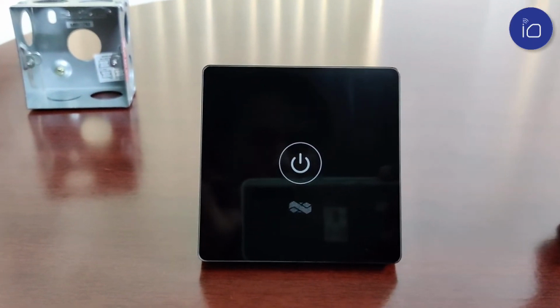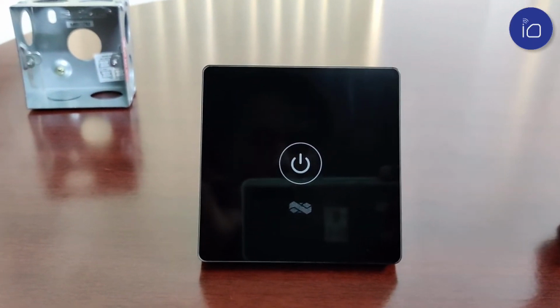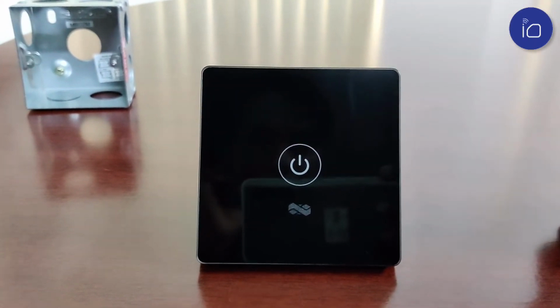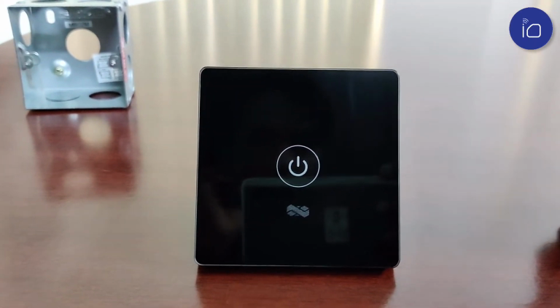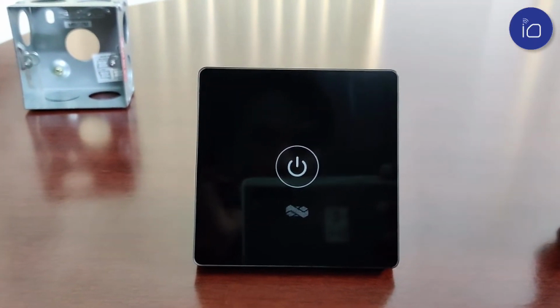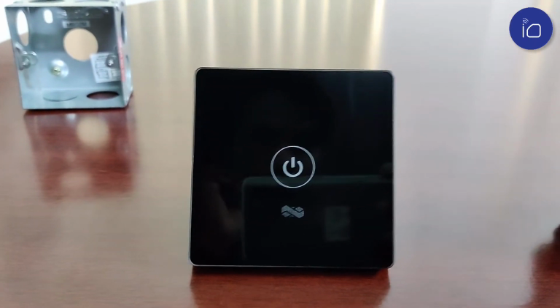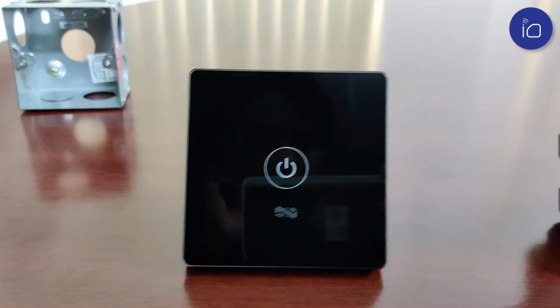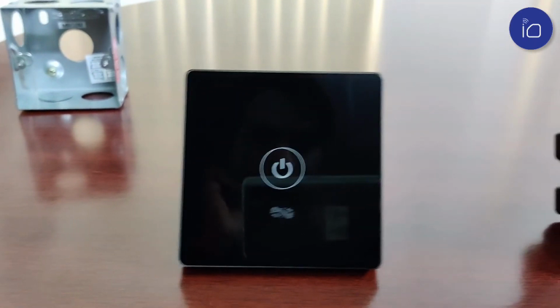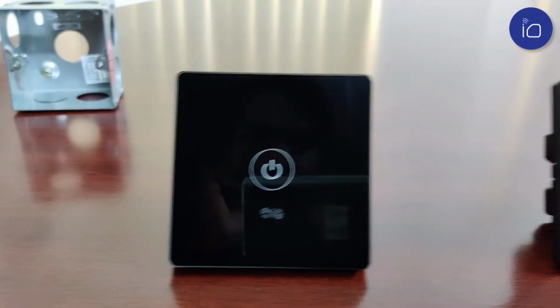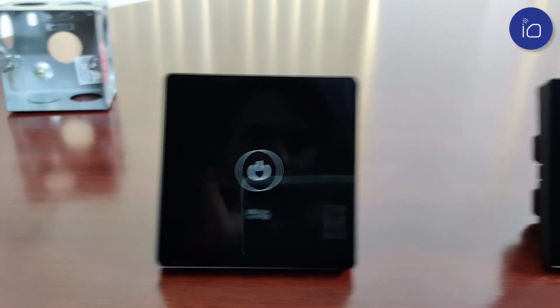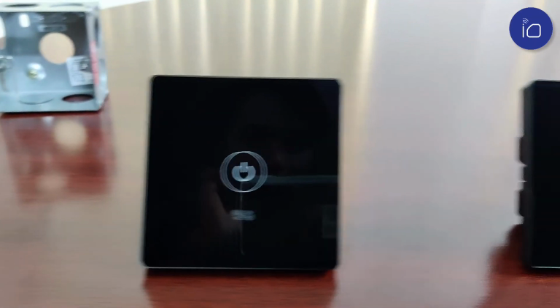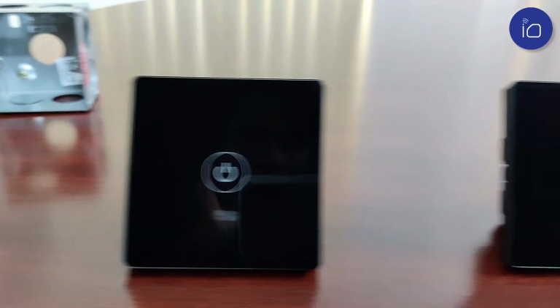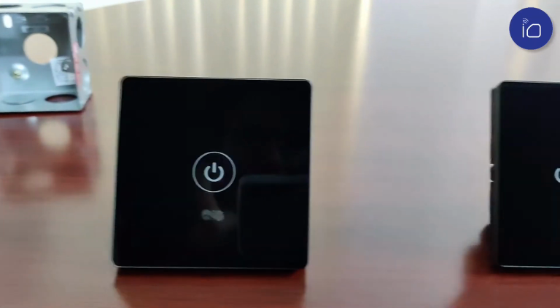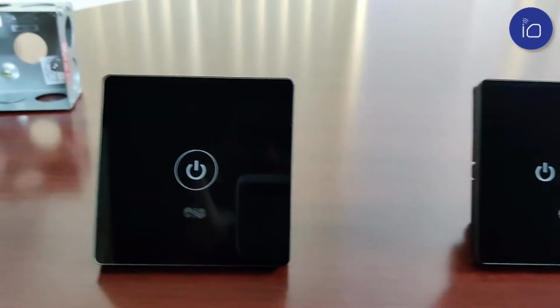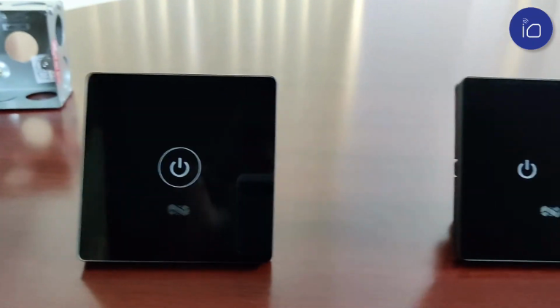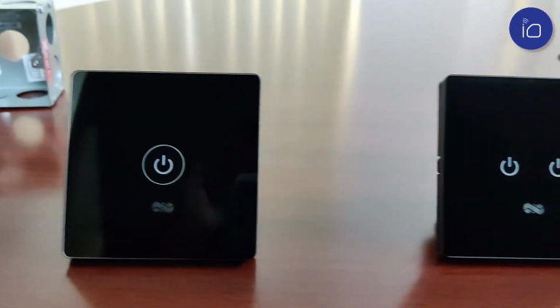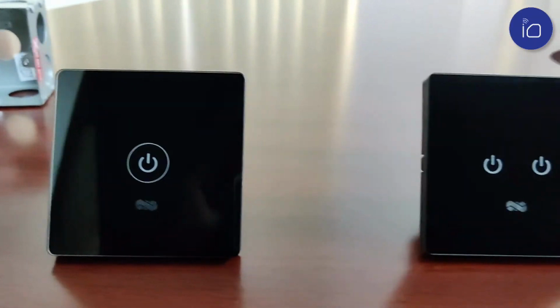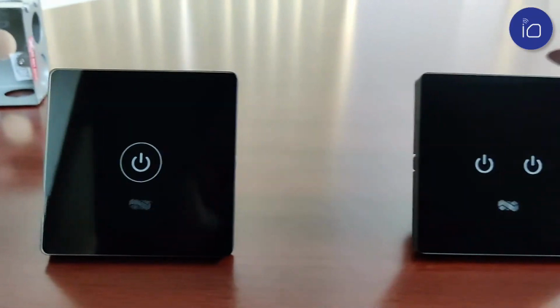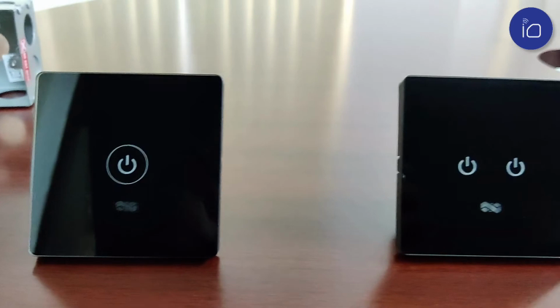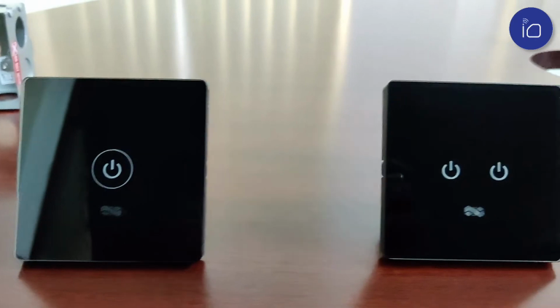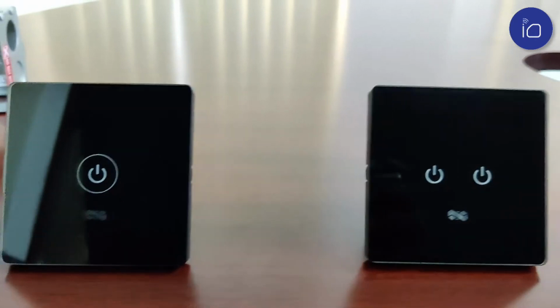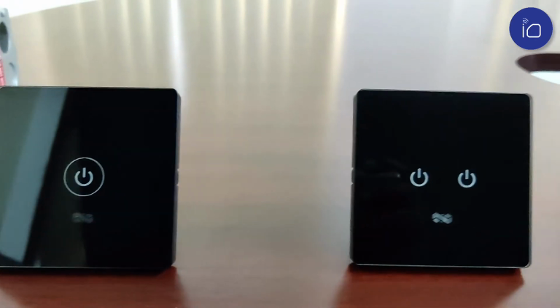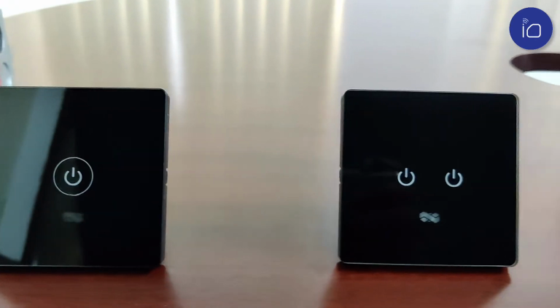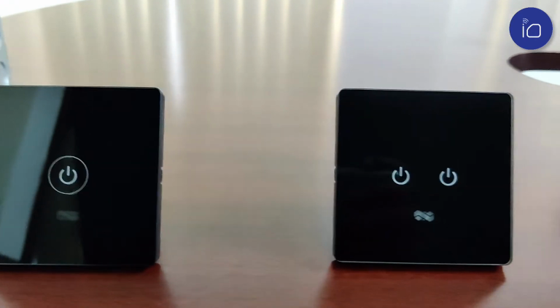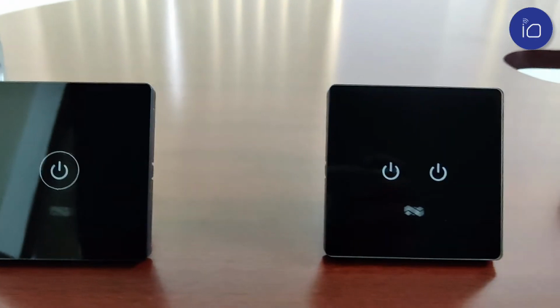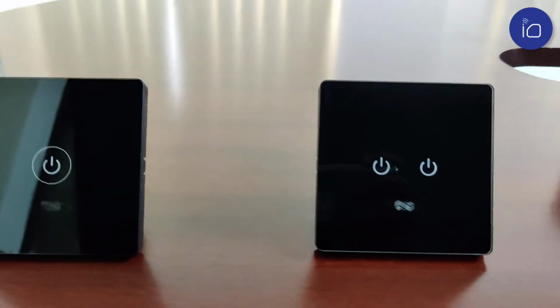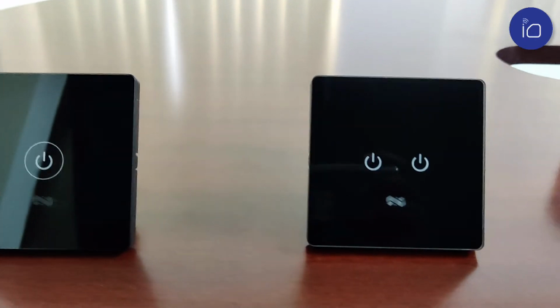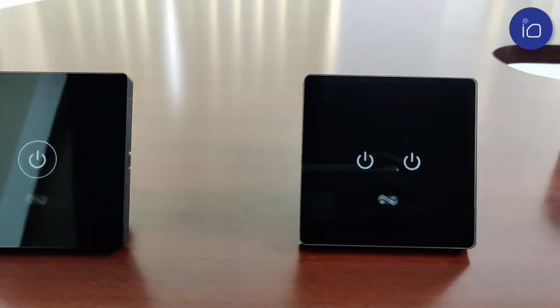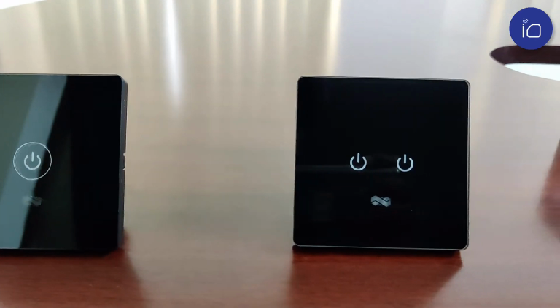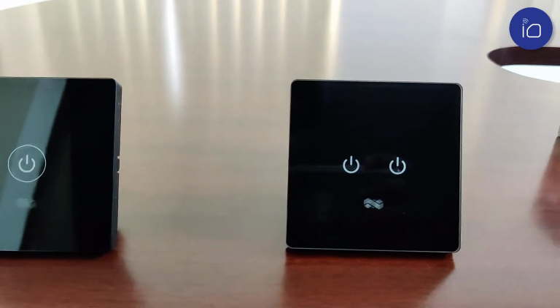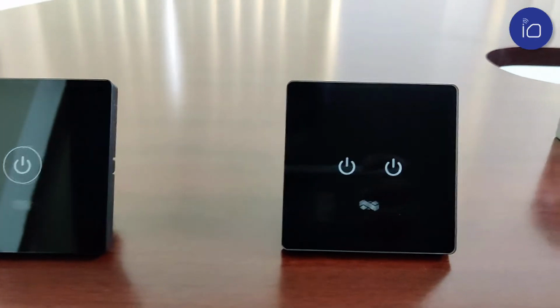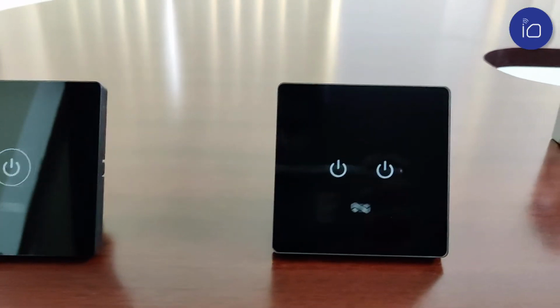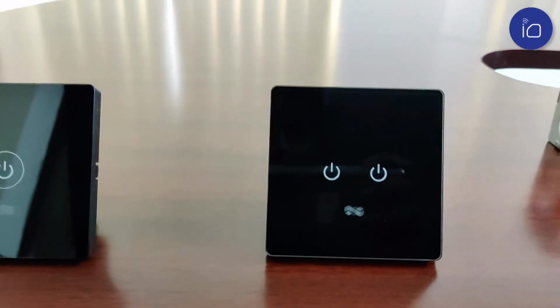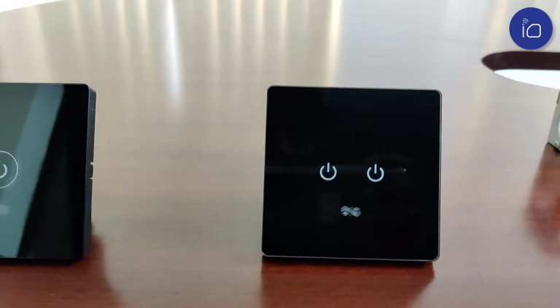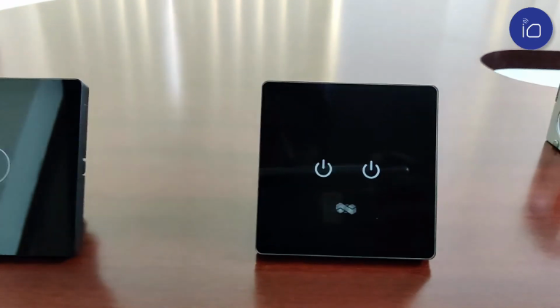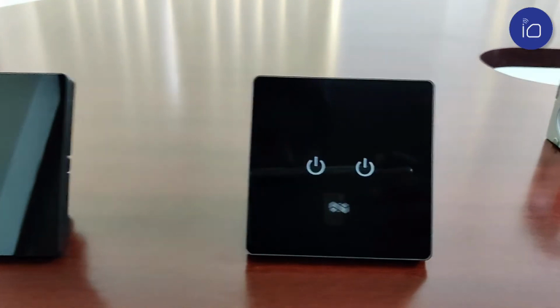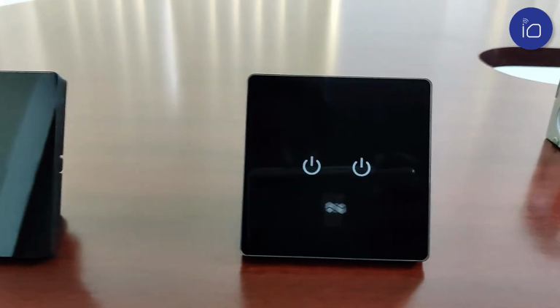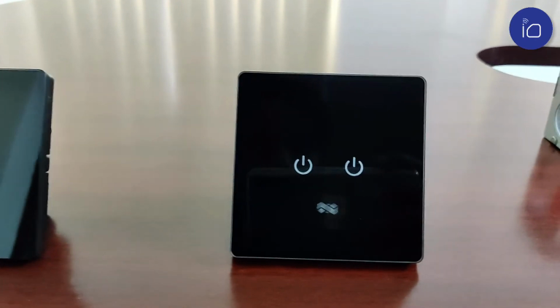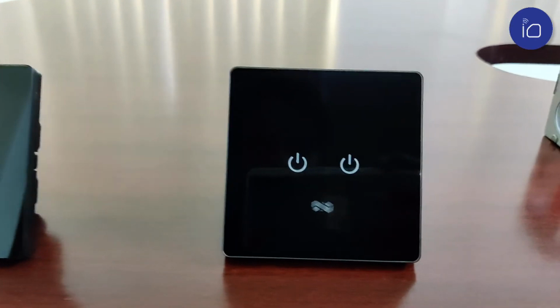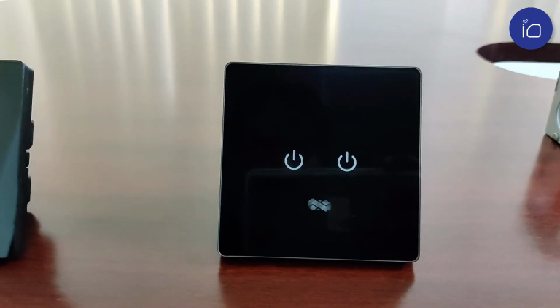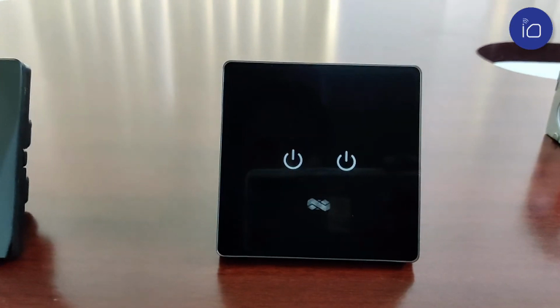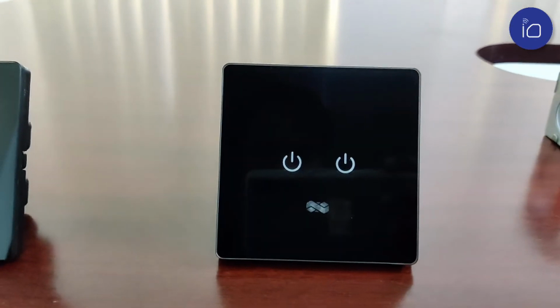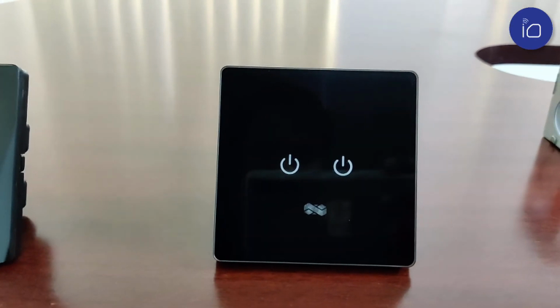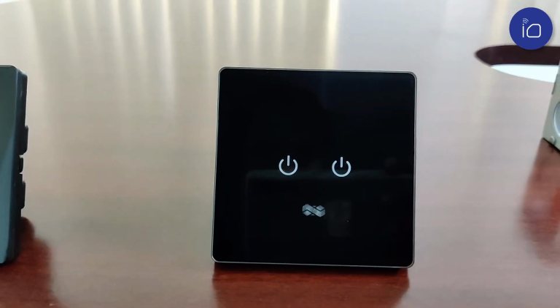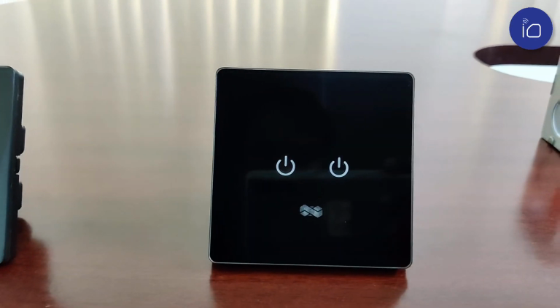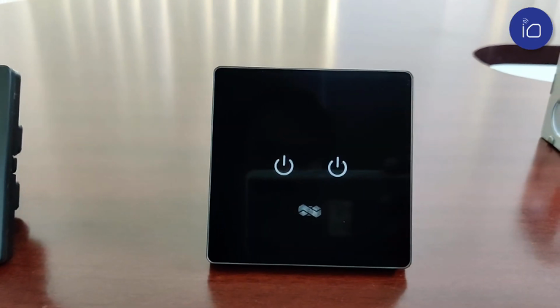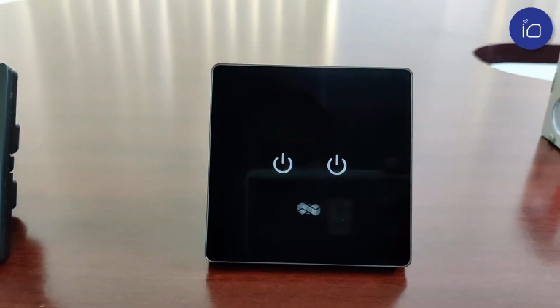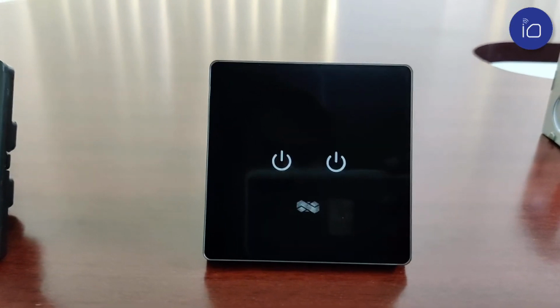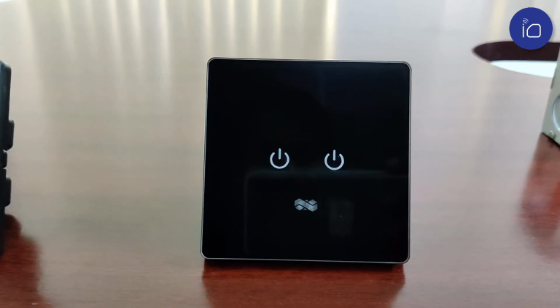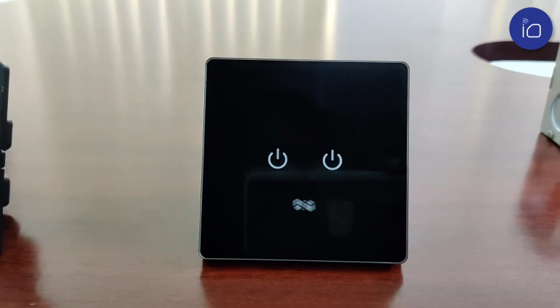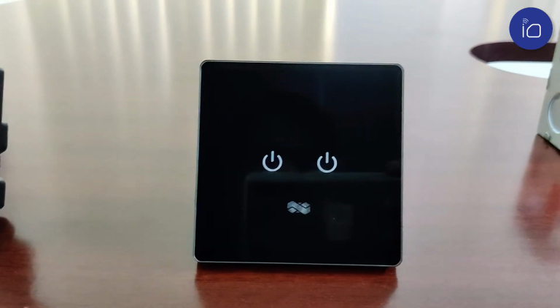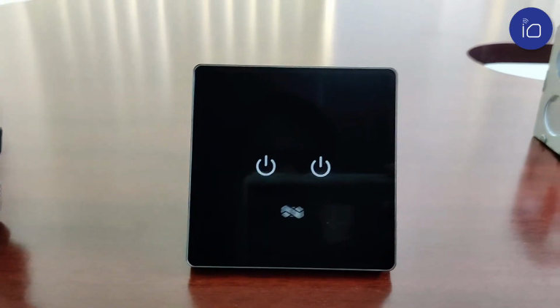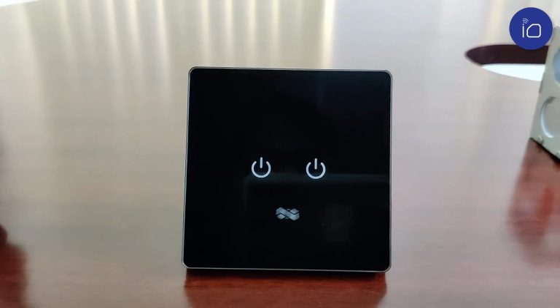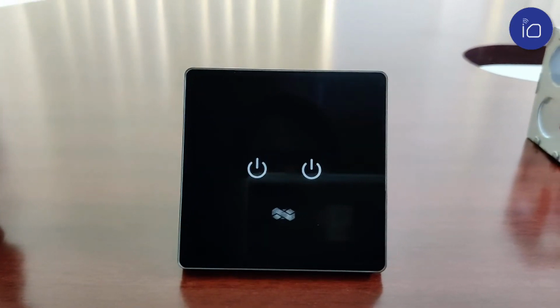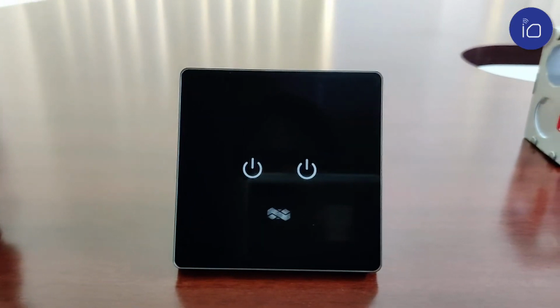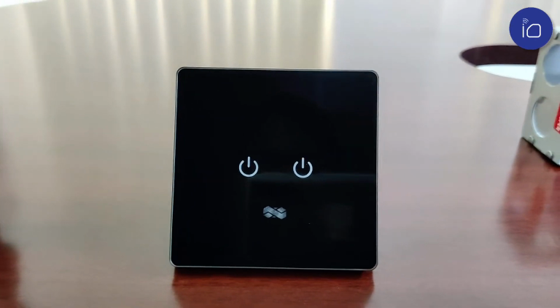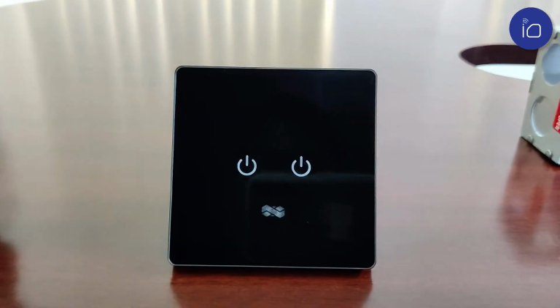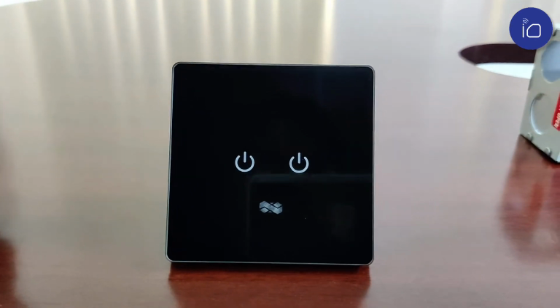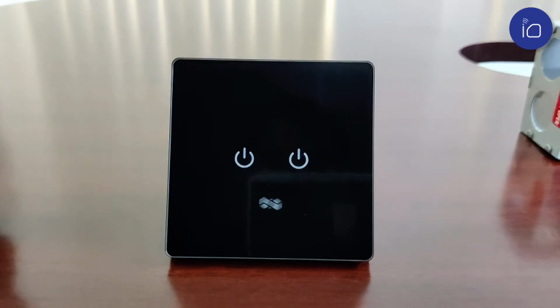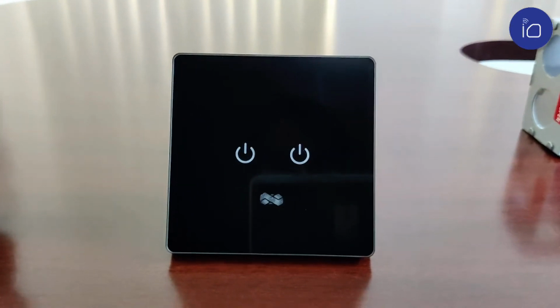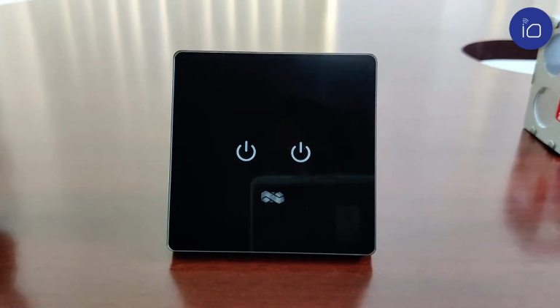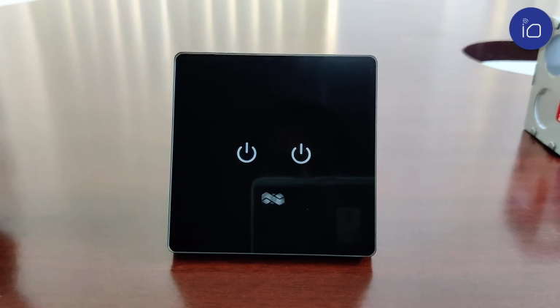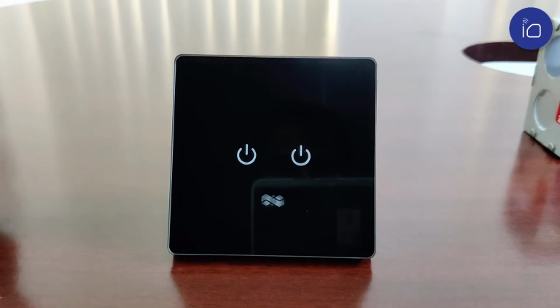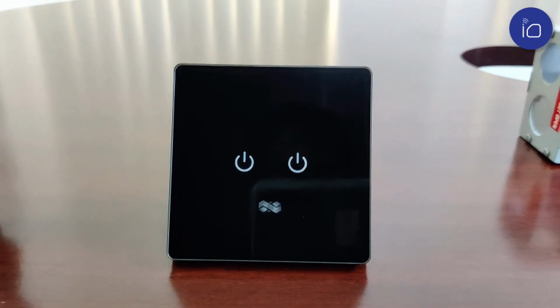Next is our 2 switch variant, the 2S, that controls two lights and fits in the standard 3 inch by 3 inch console box.